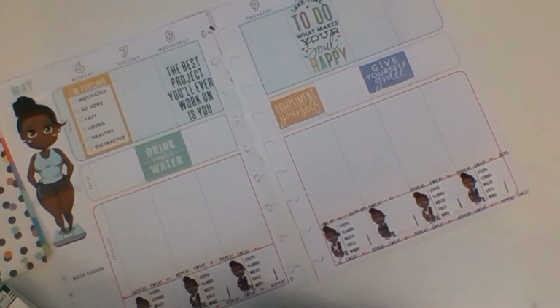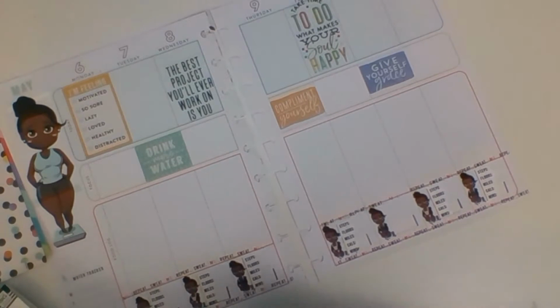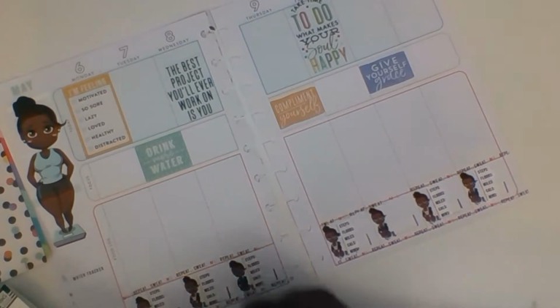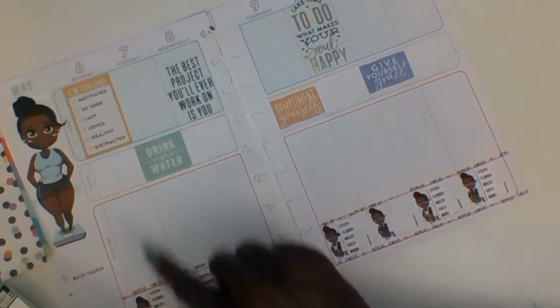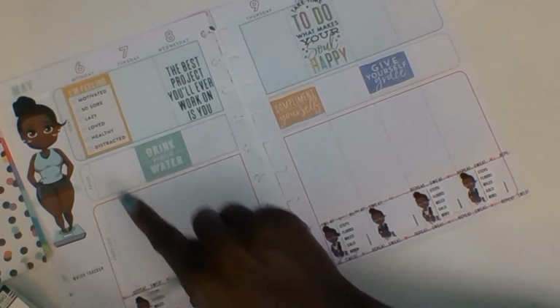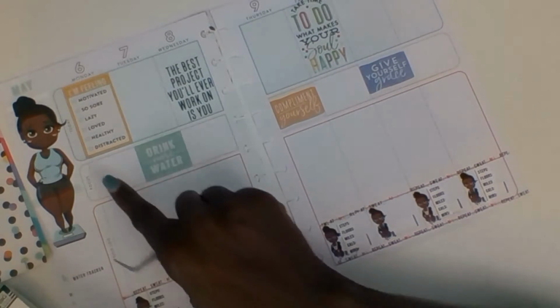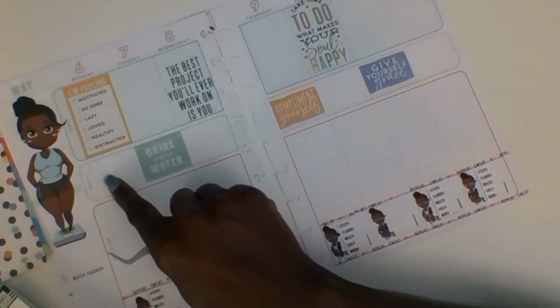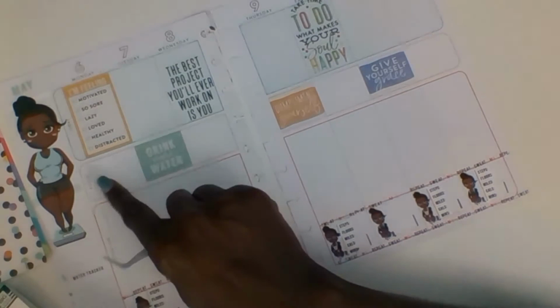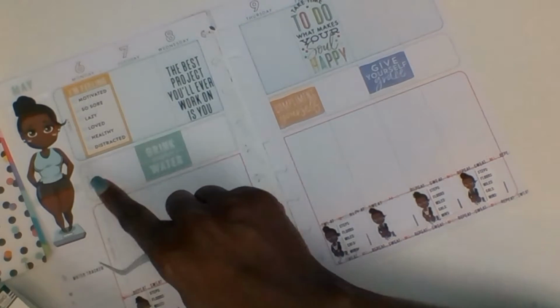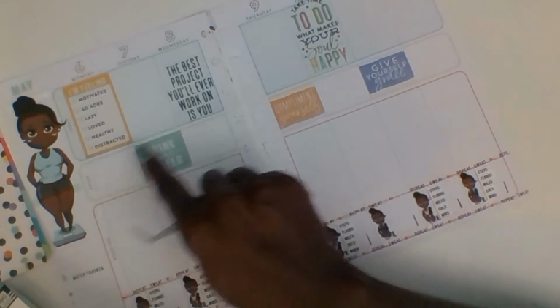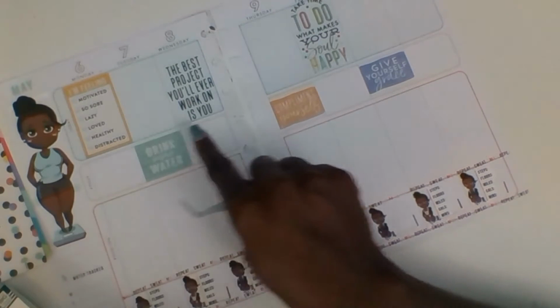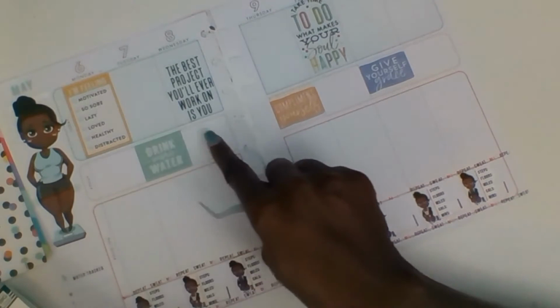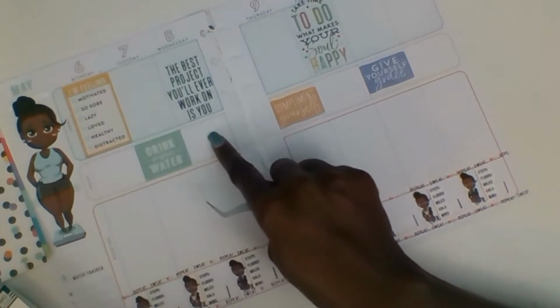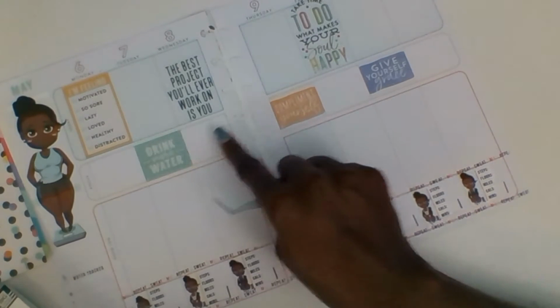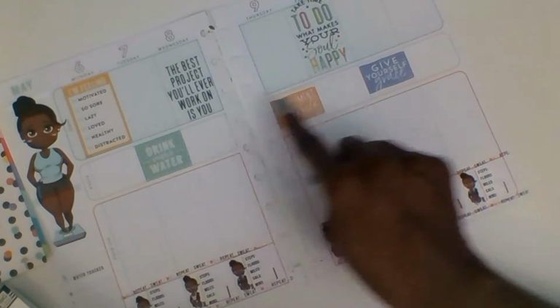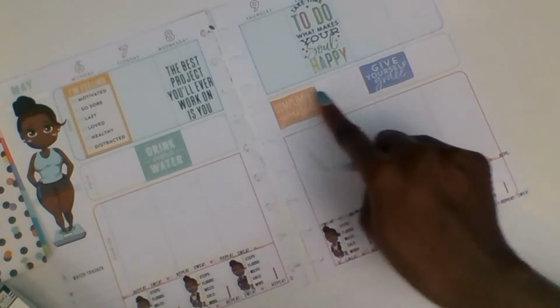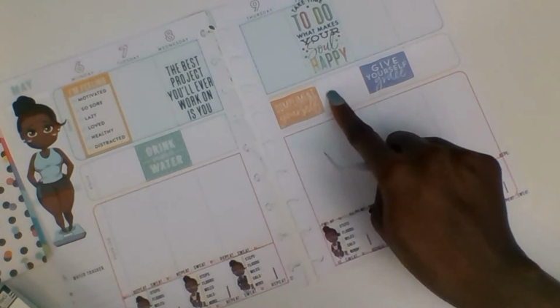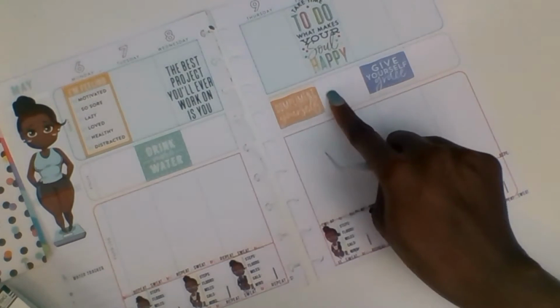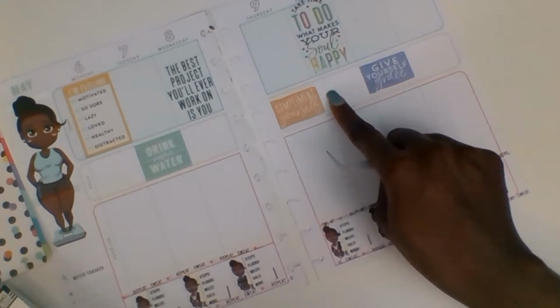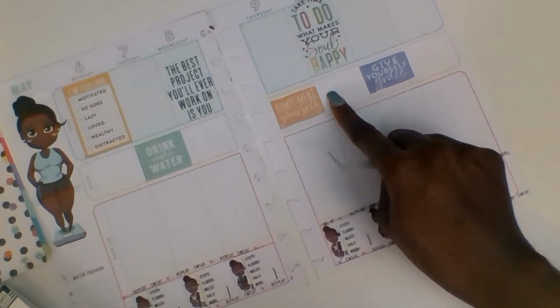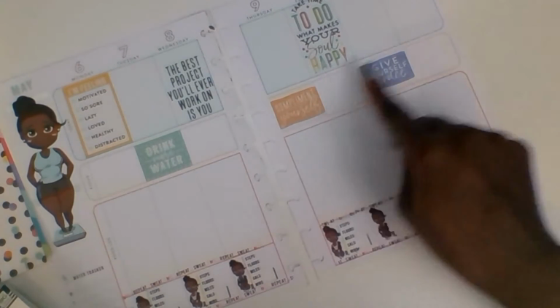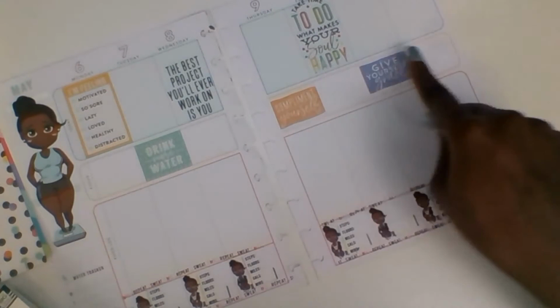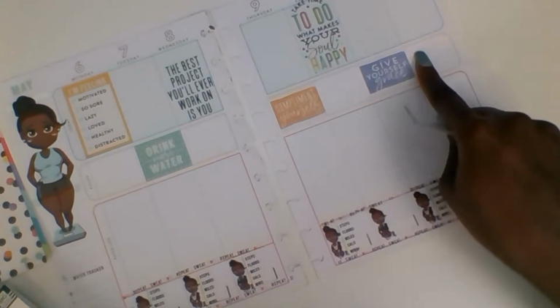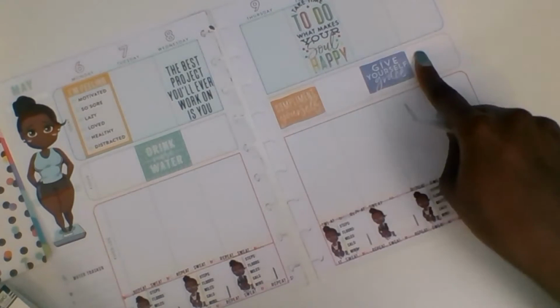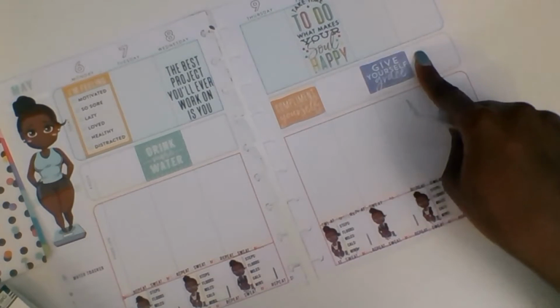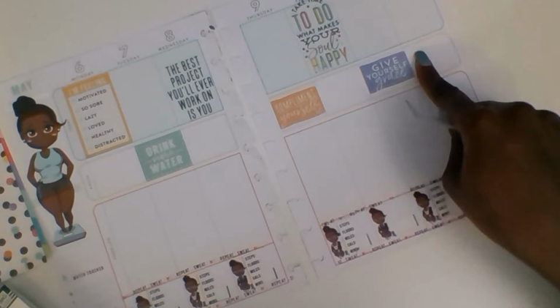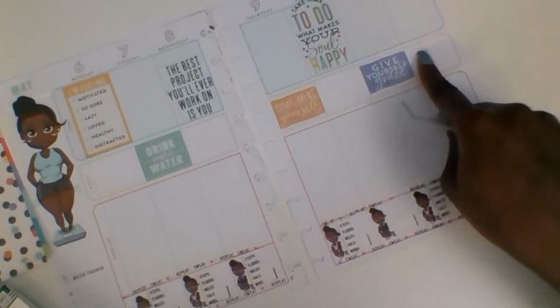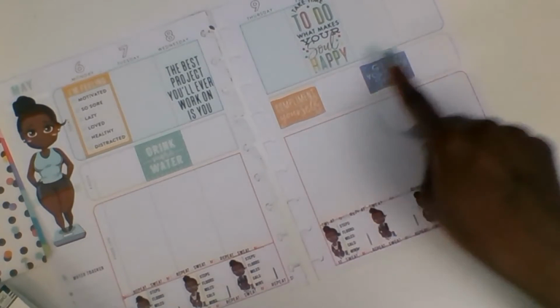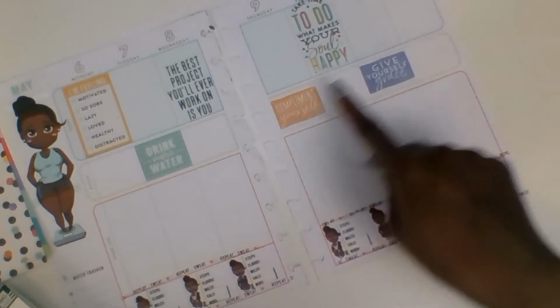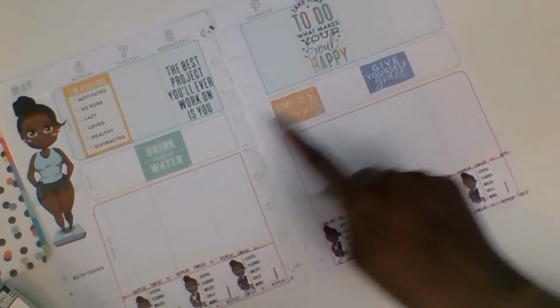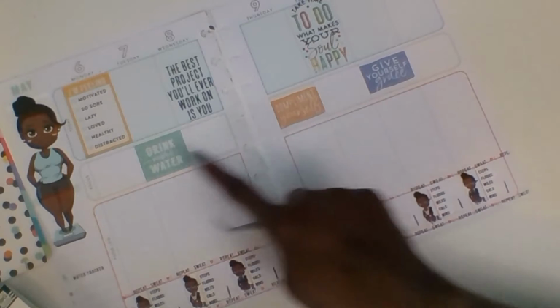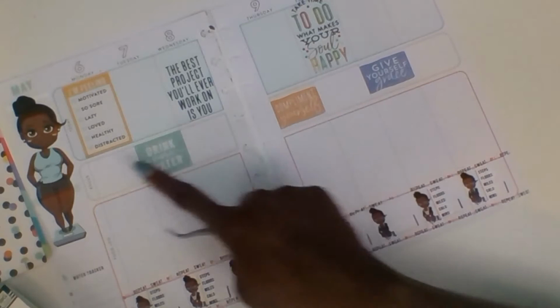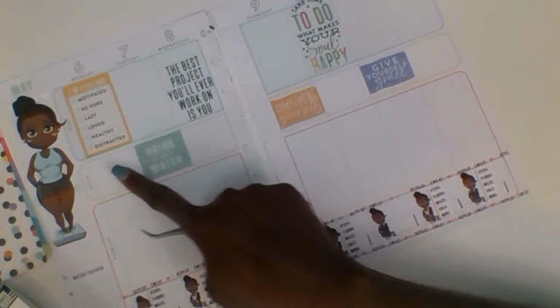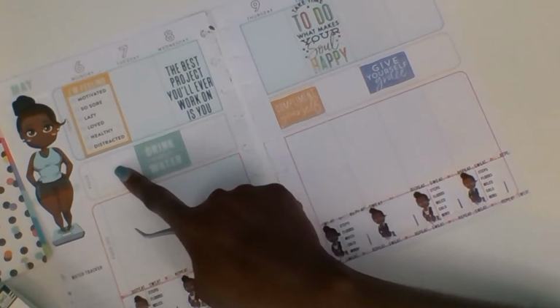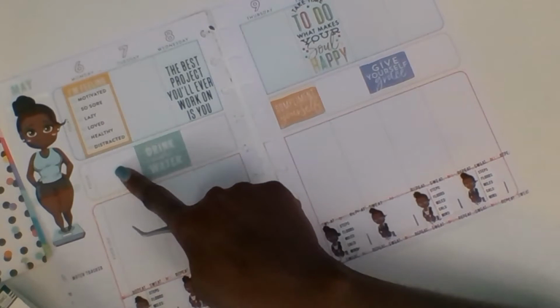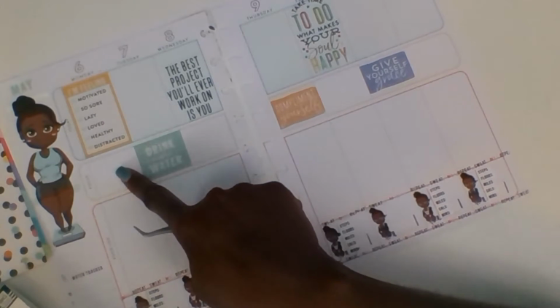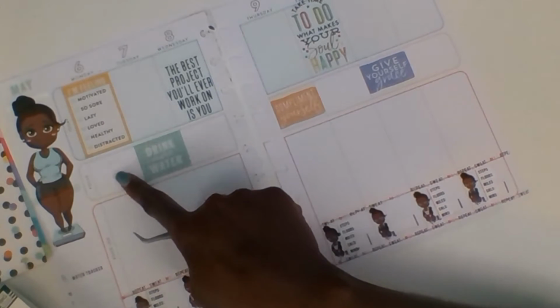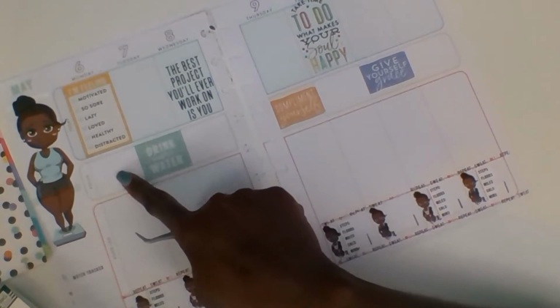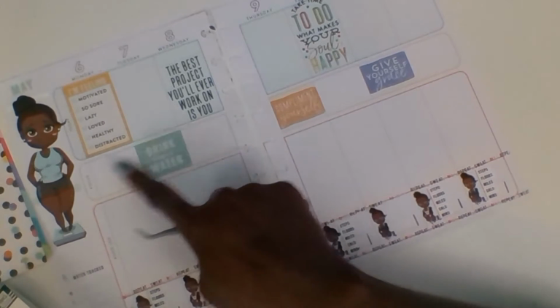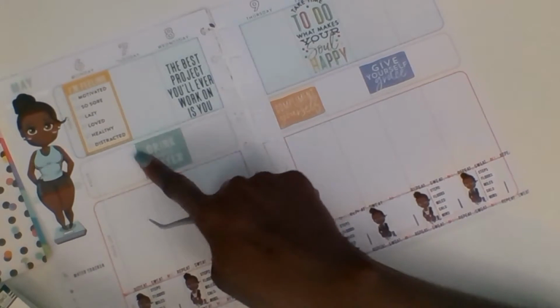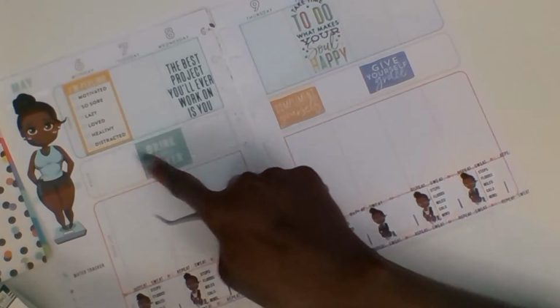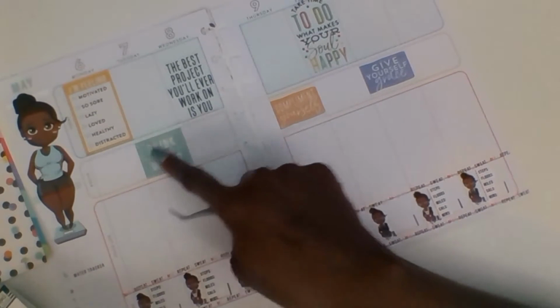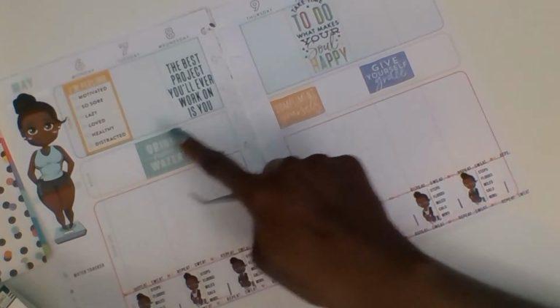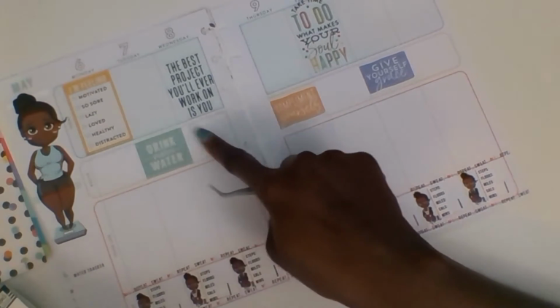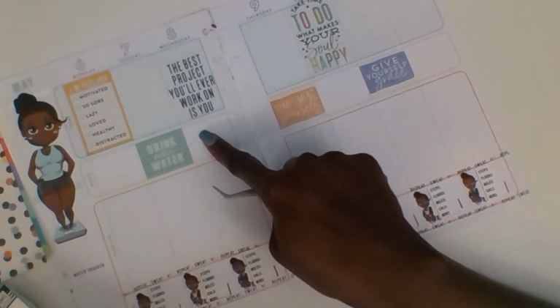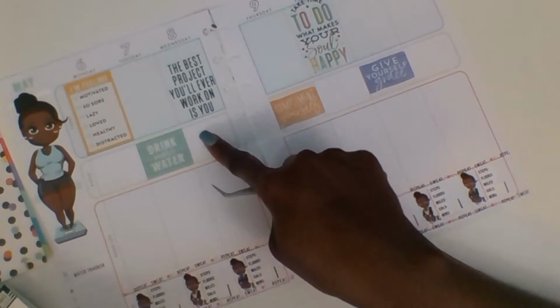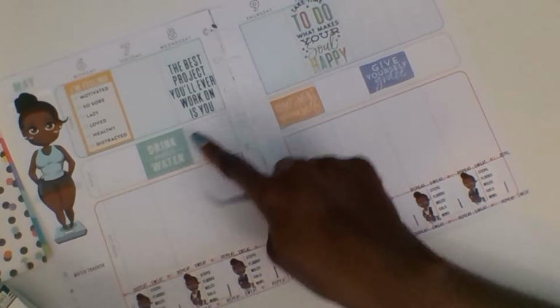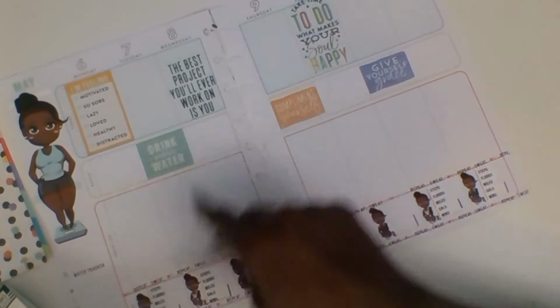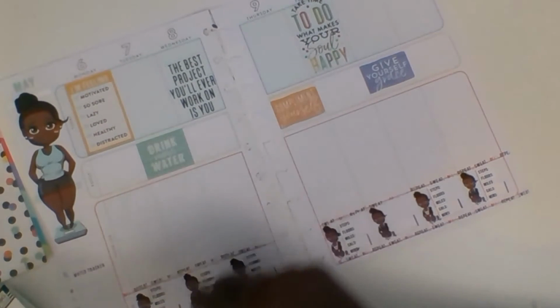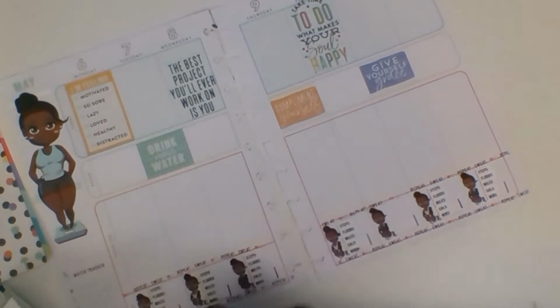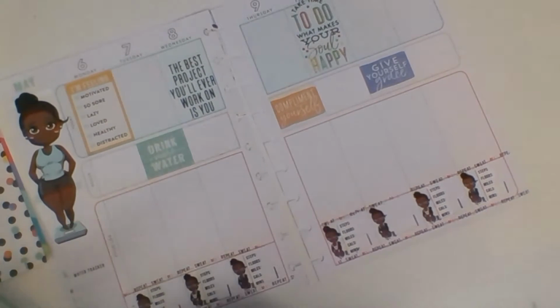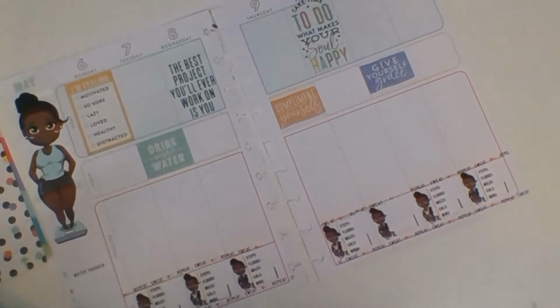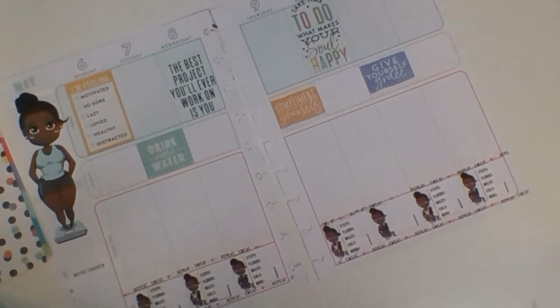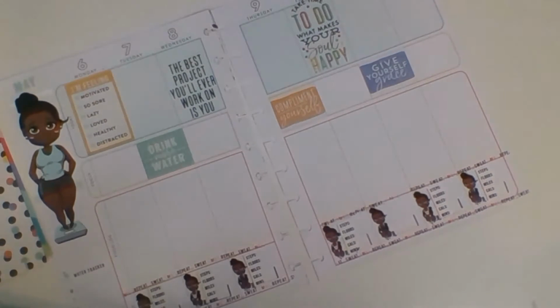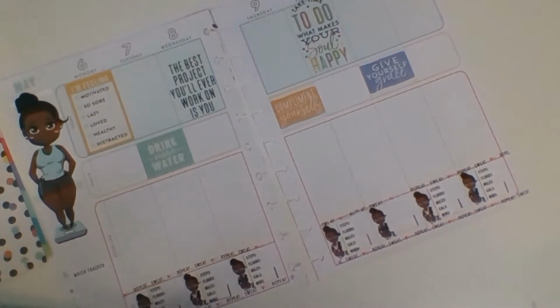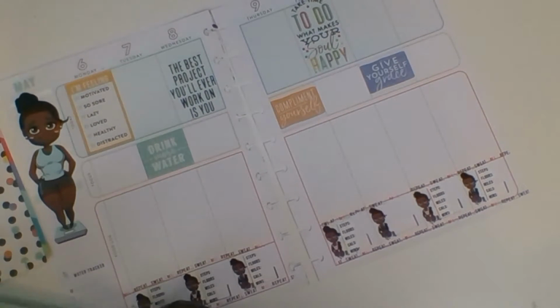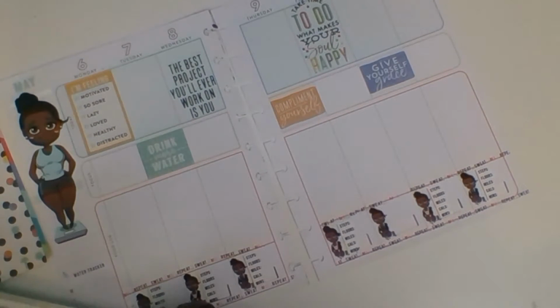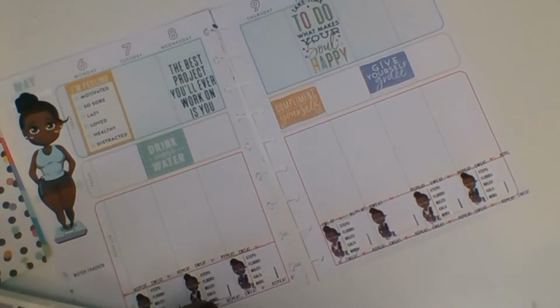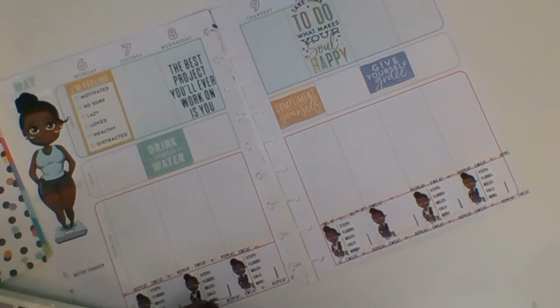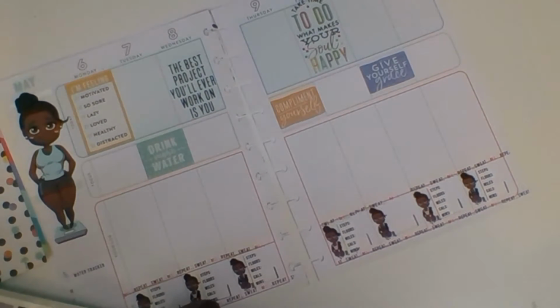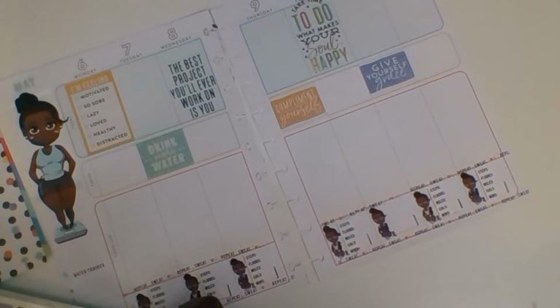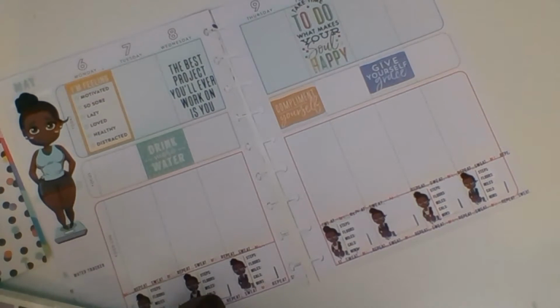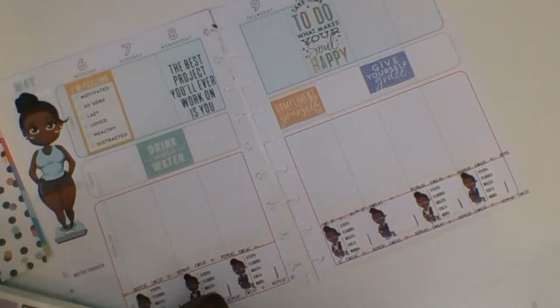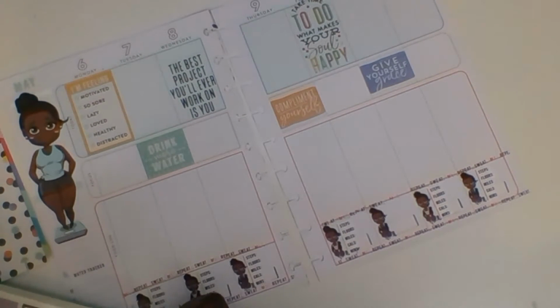I am going to stick some journaling cards here, and when I go to the gym I am going to write down what I did at the gym.